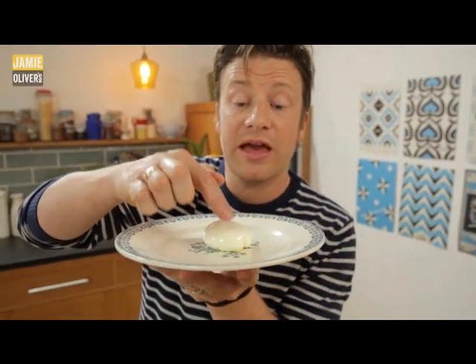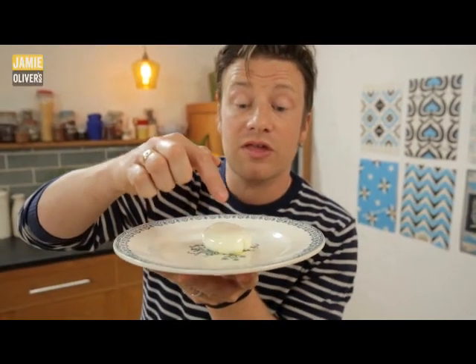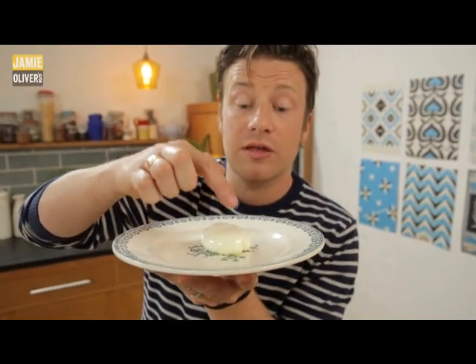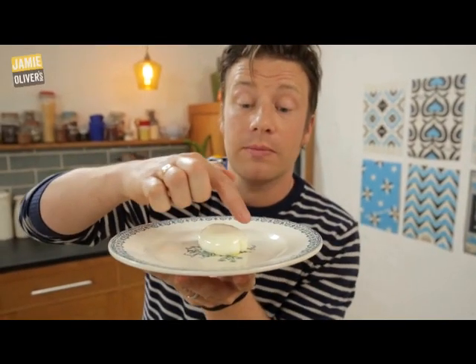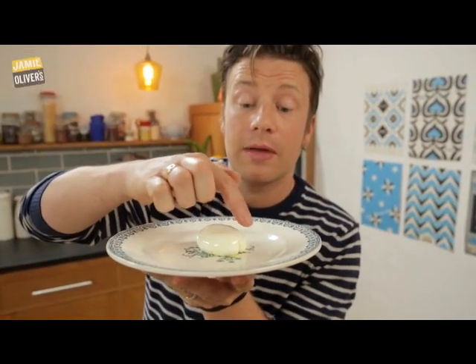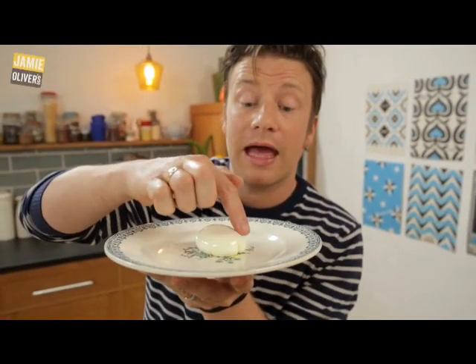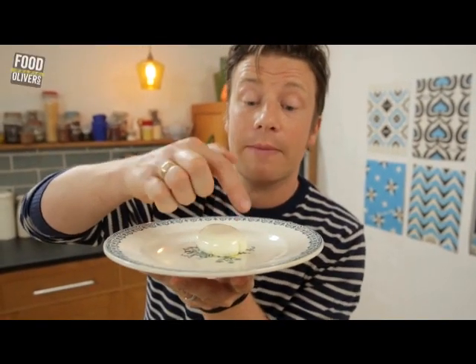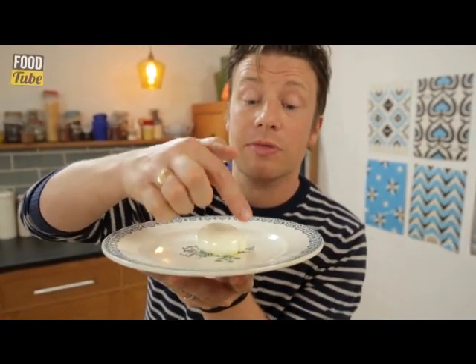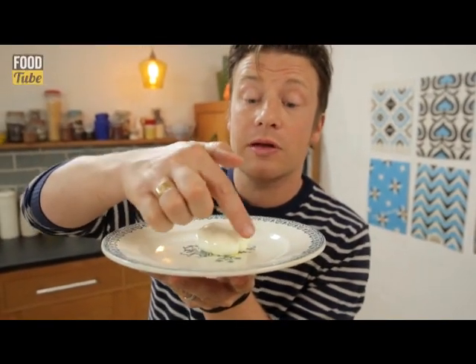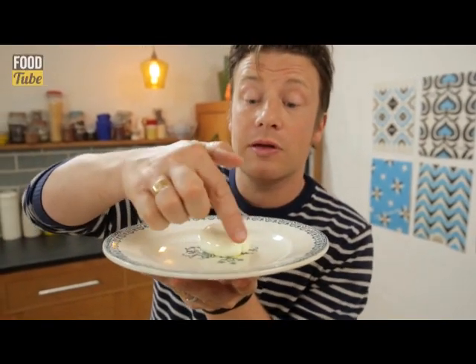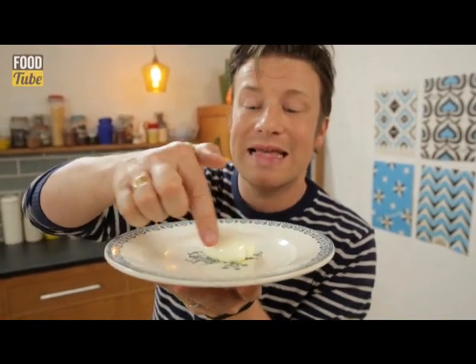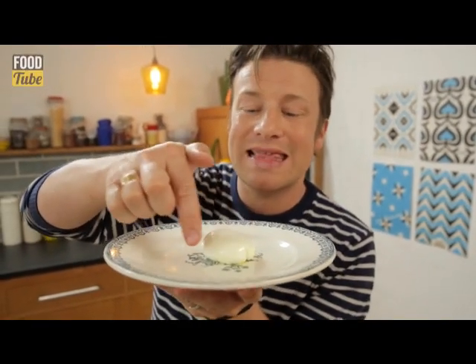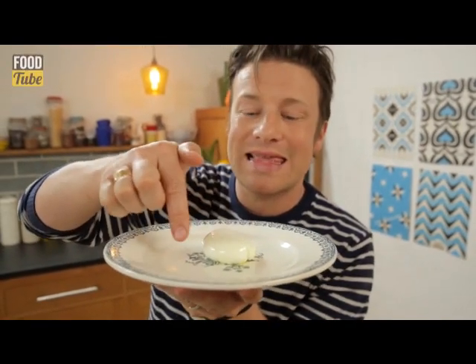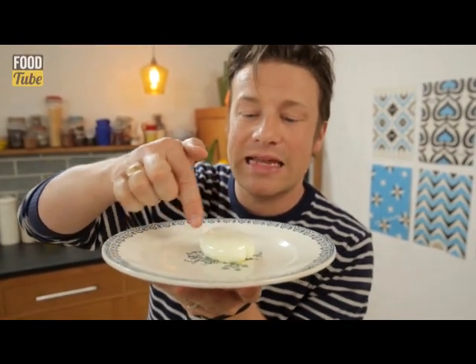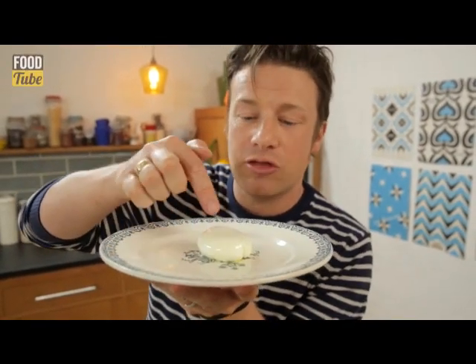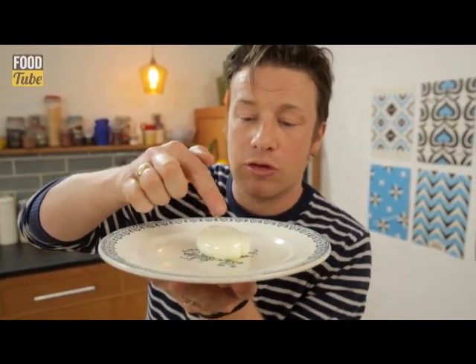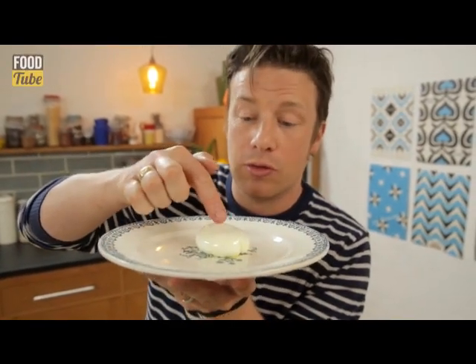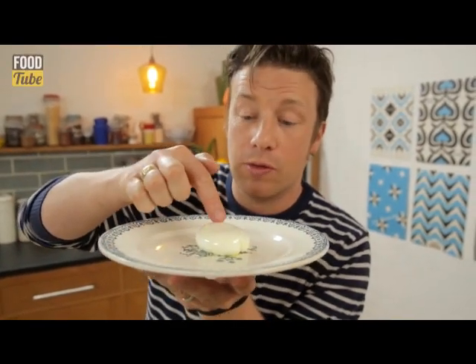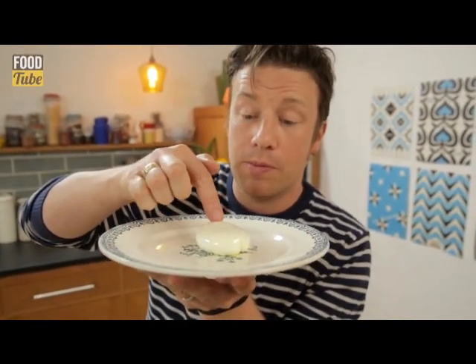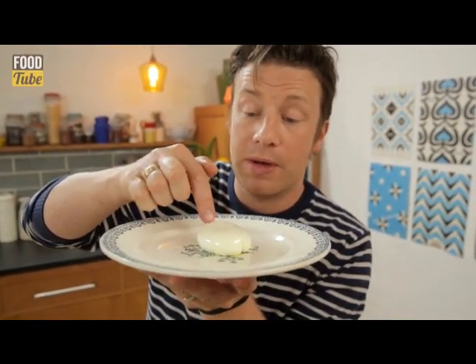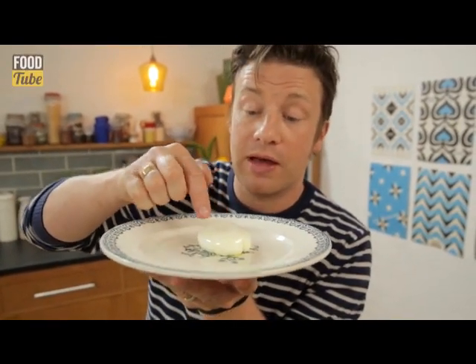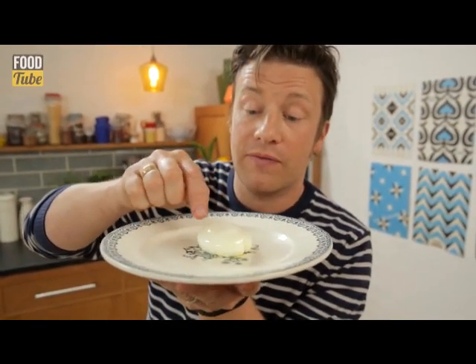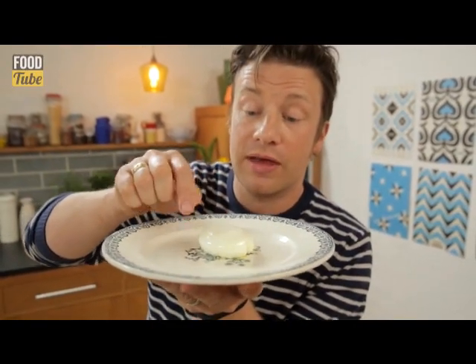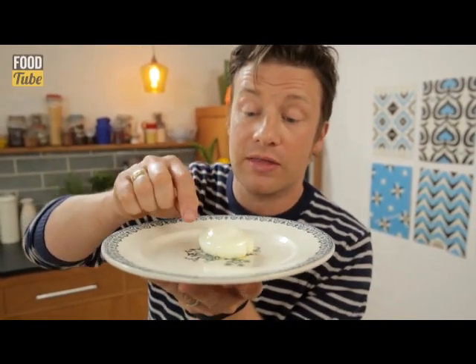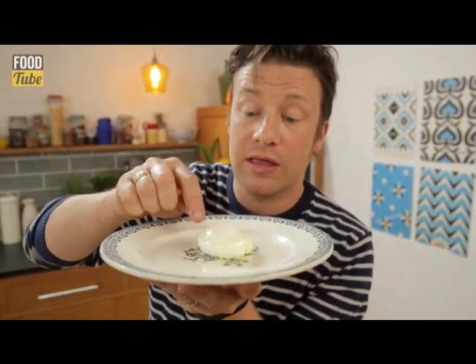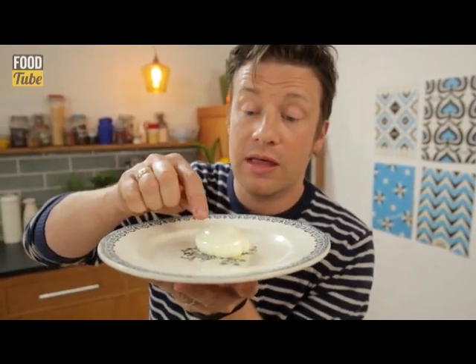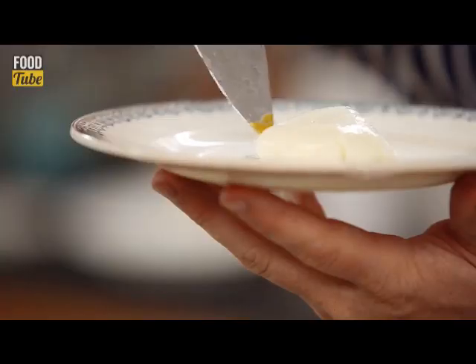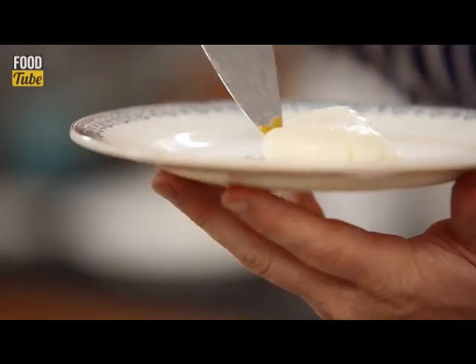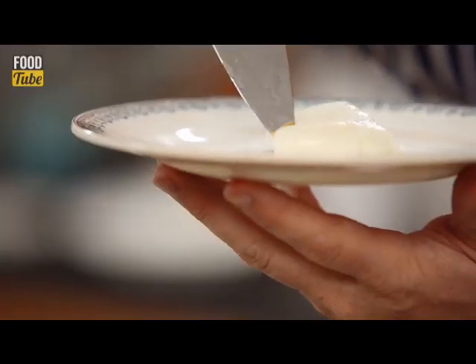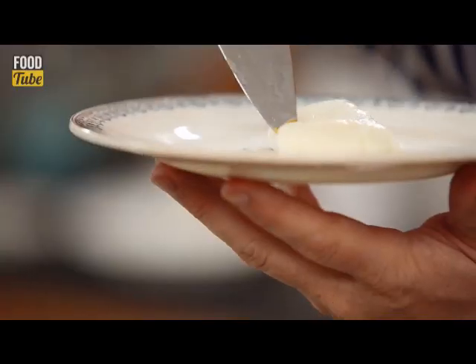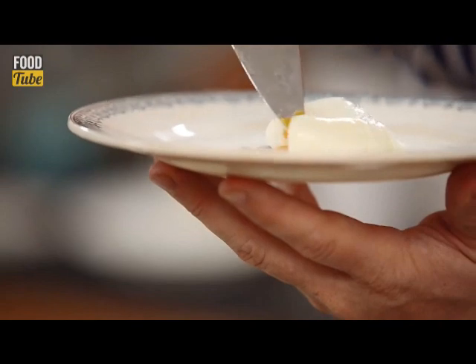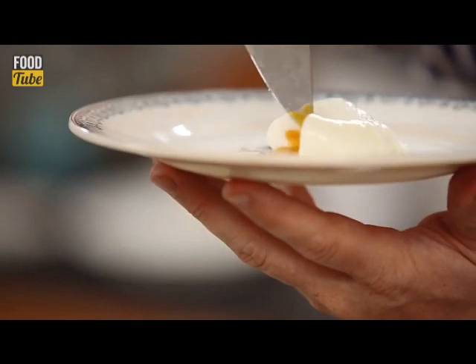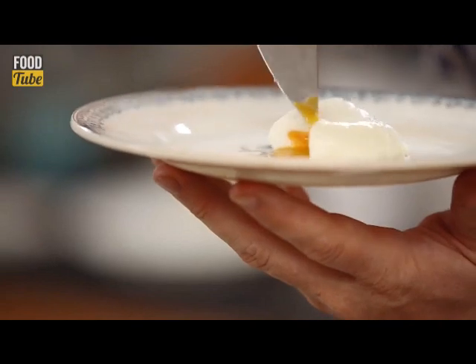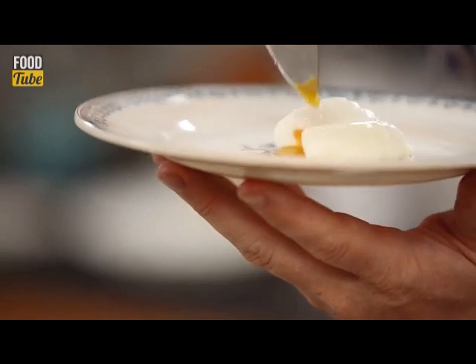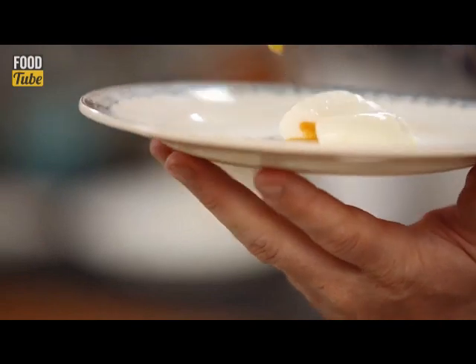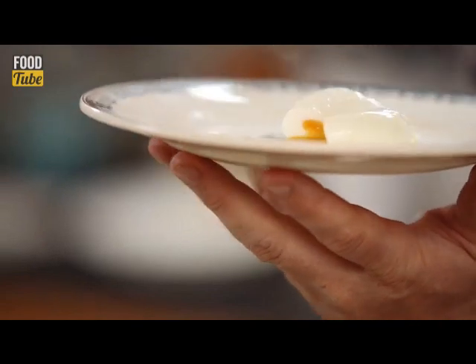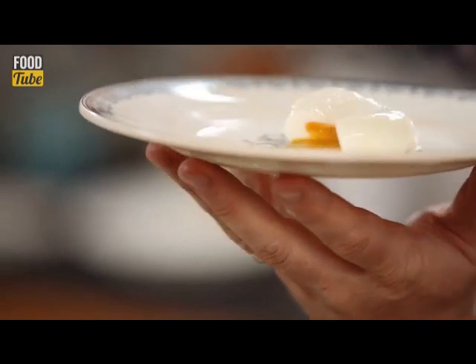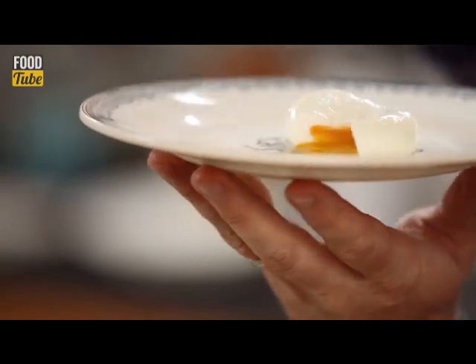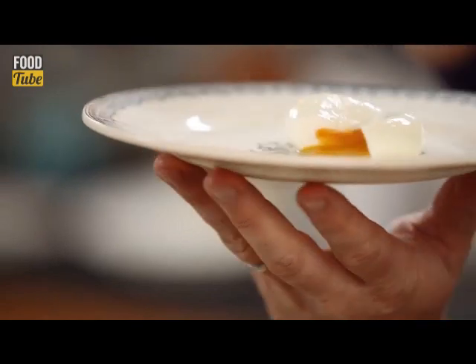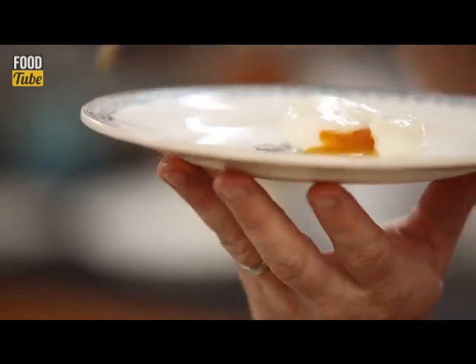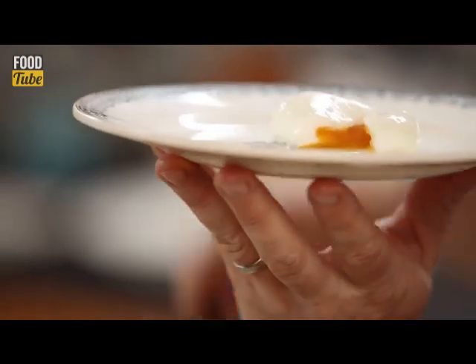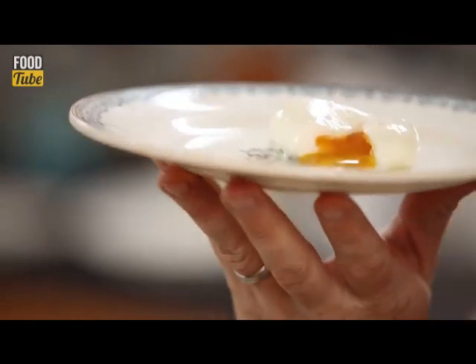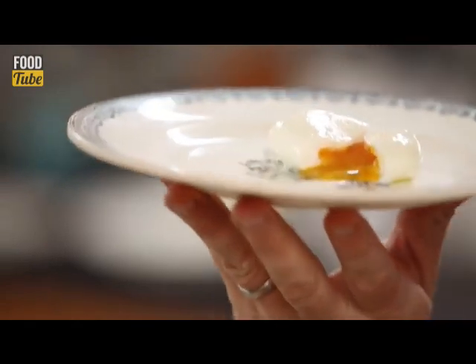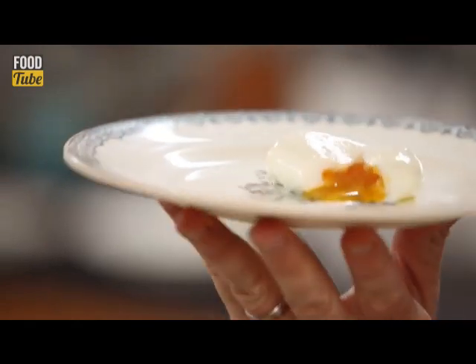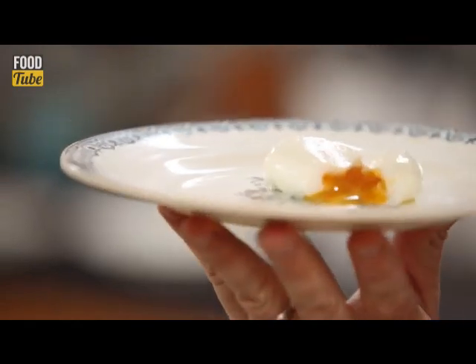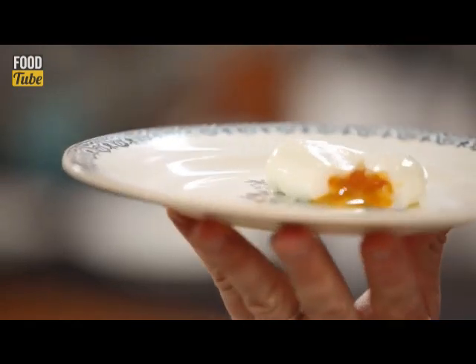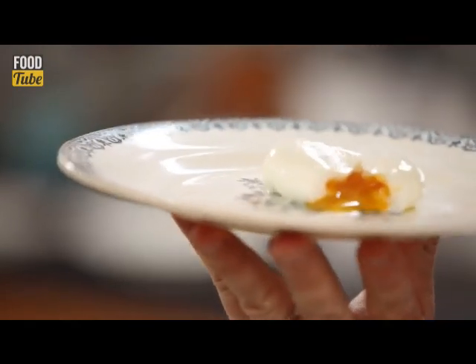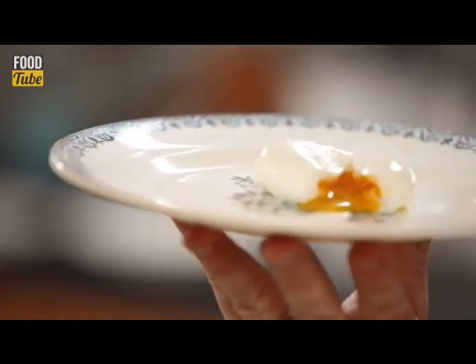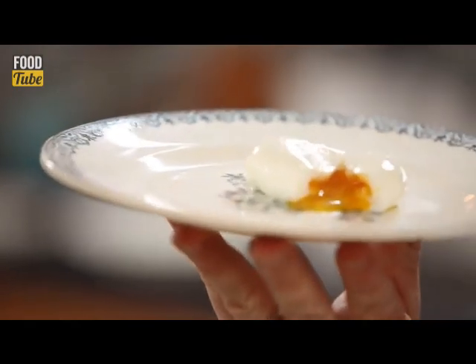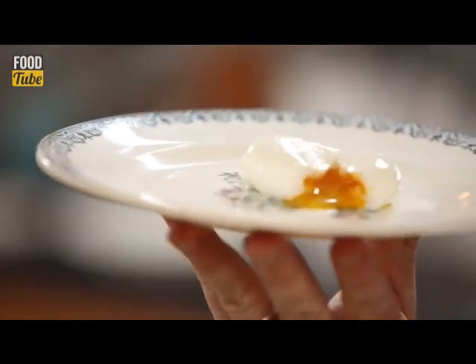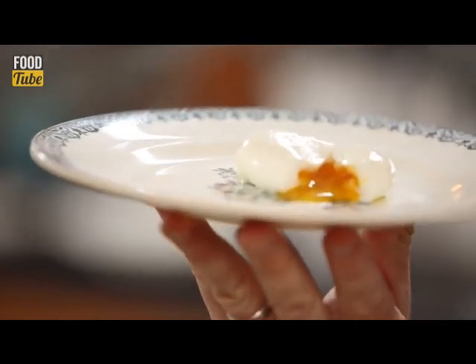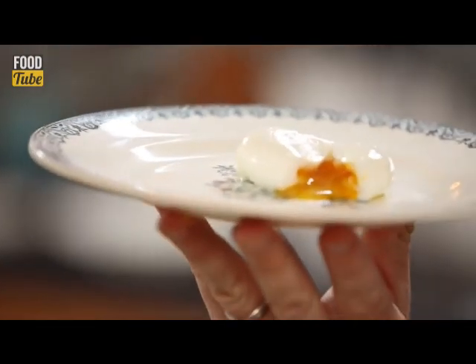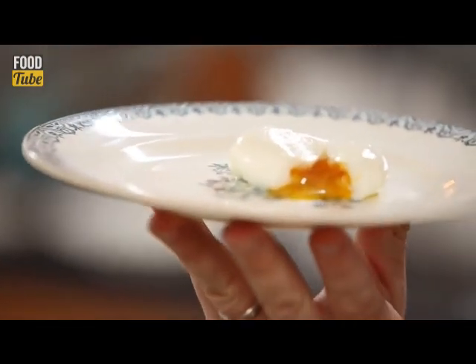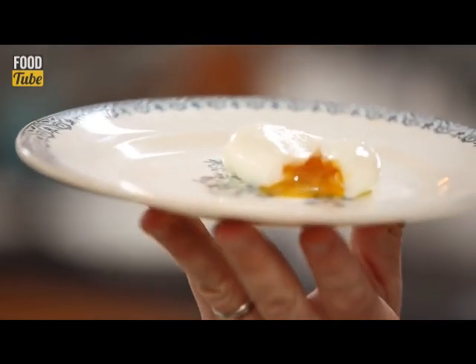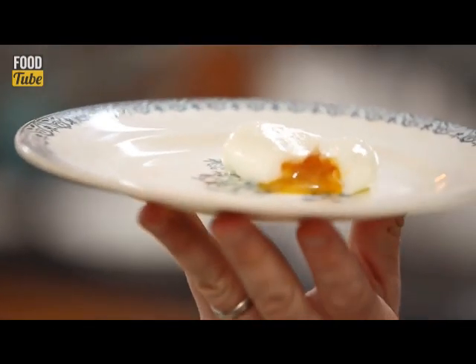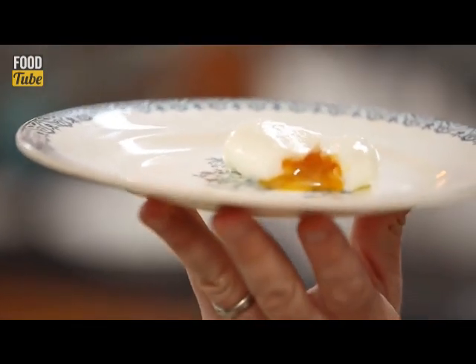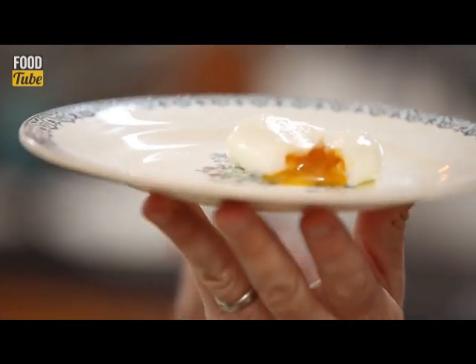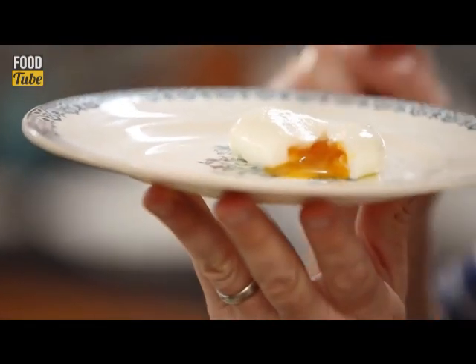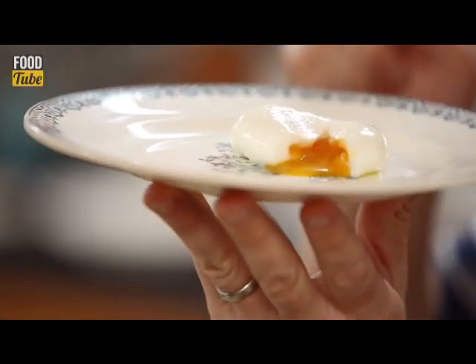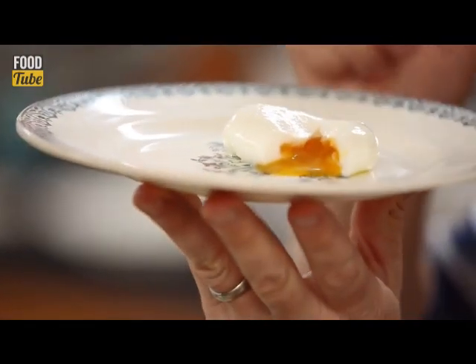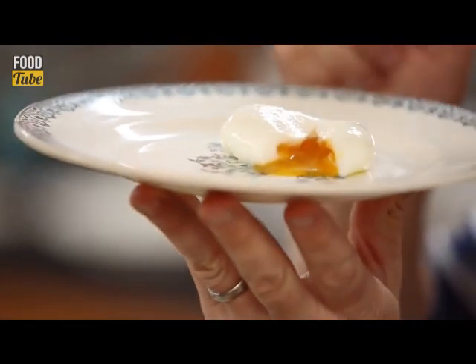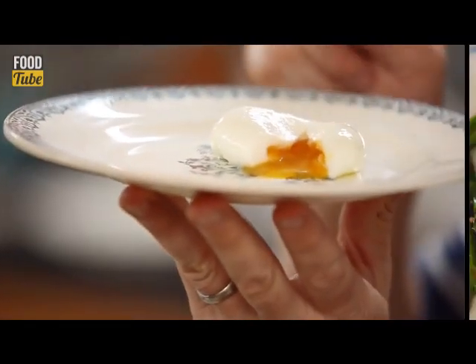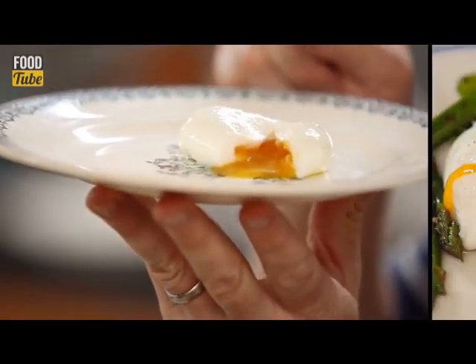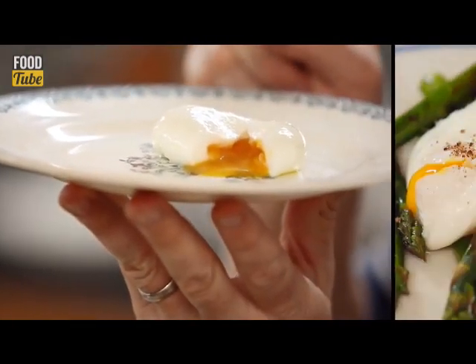Perfection. Absolutely cylindrical, perfect, soft, delicate, gorgeous. So how do you cook your eggs?